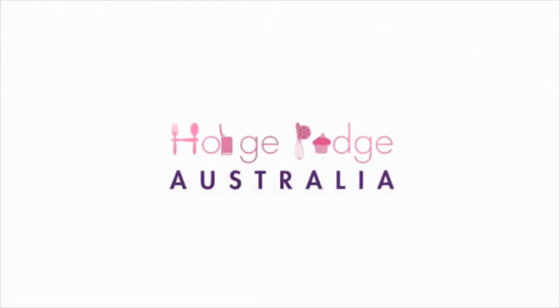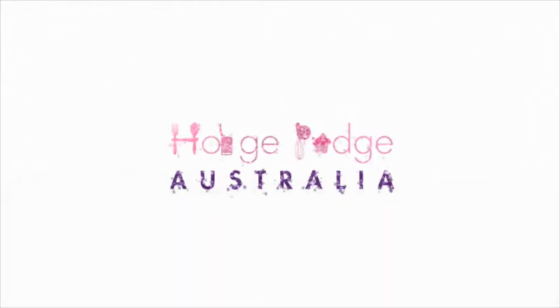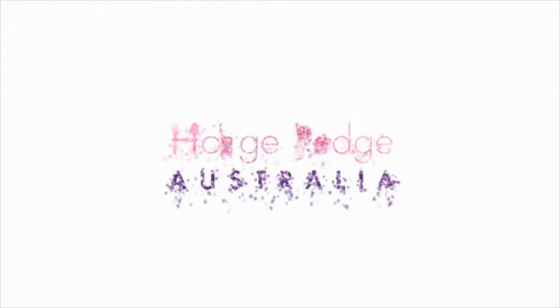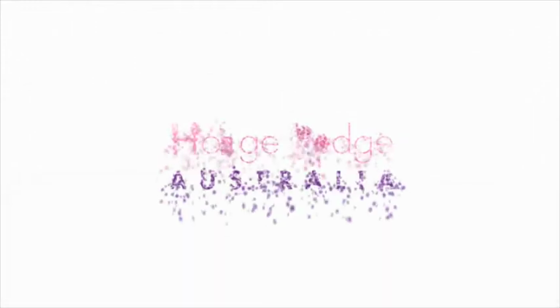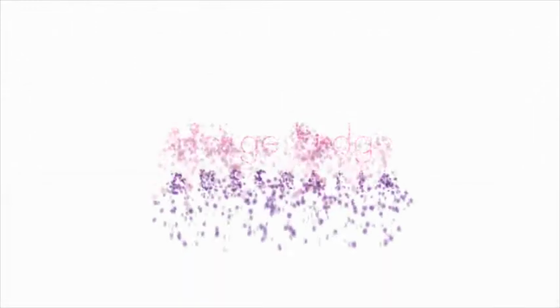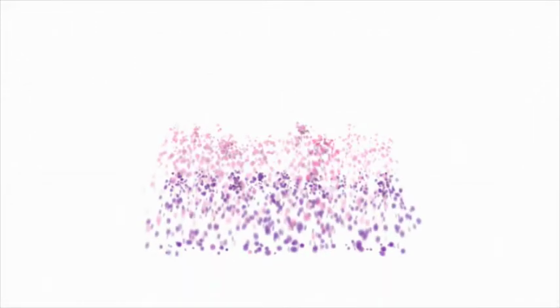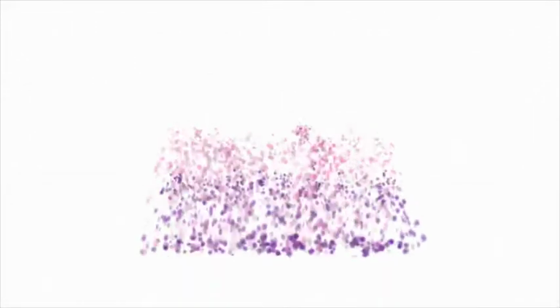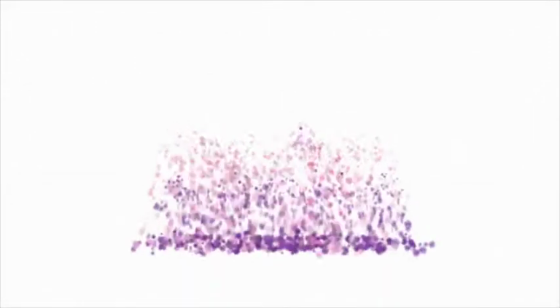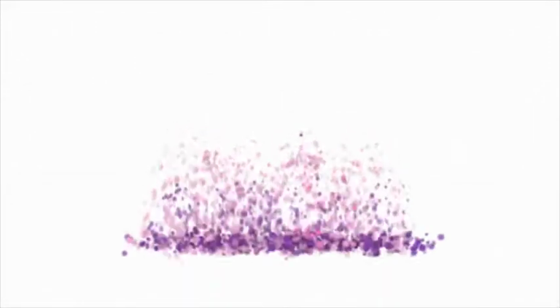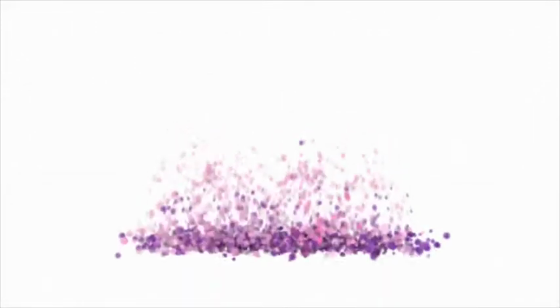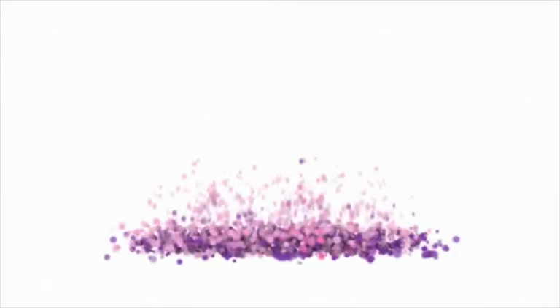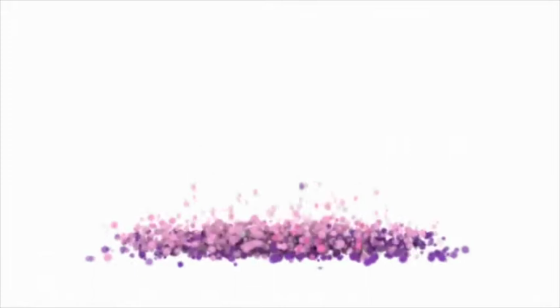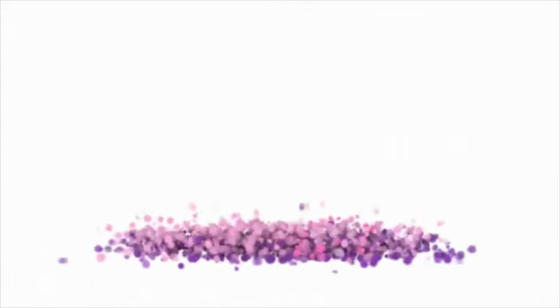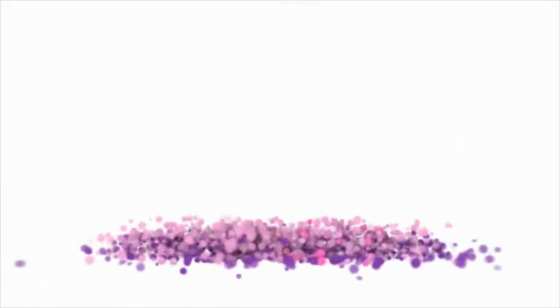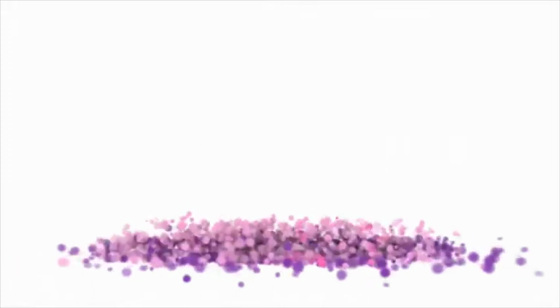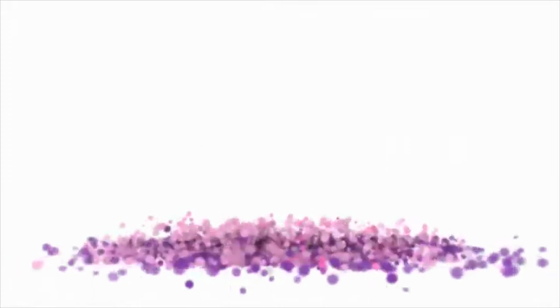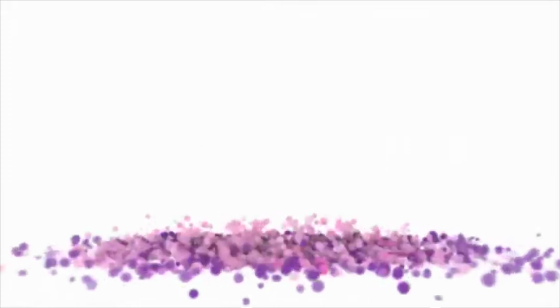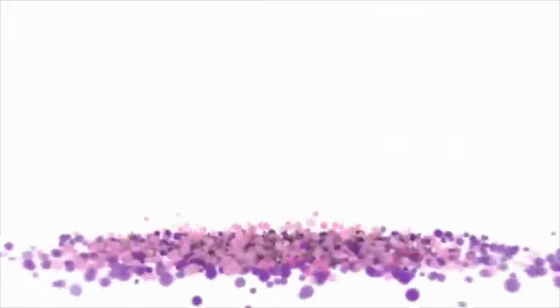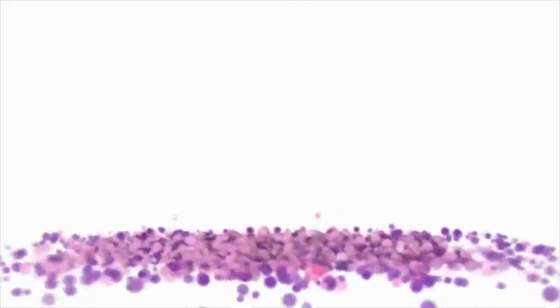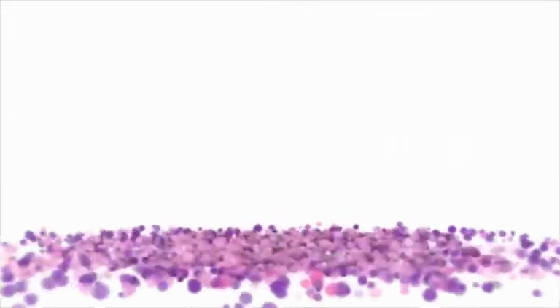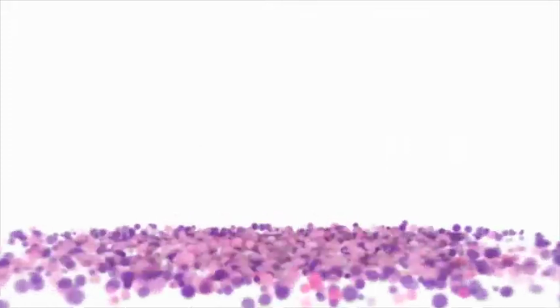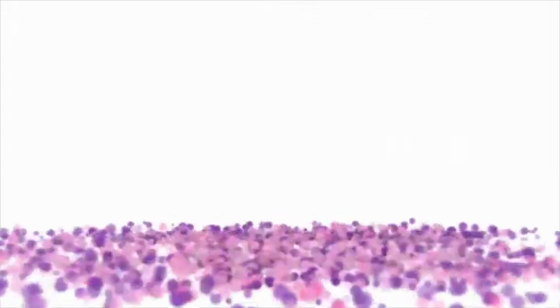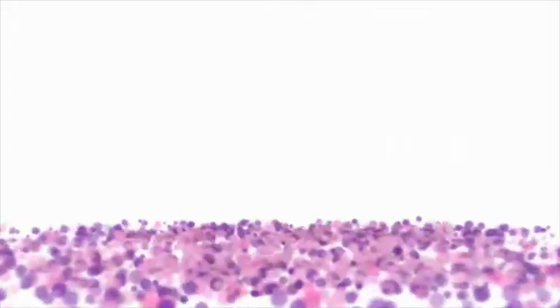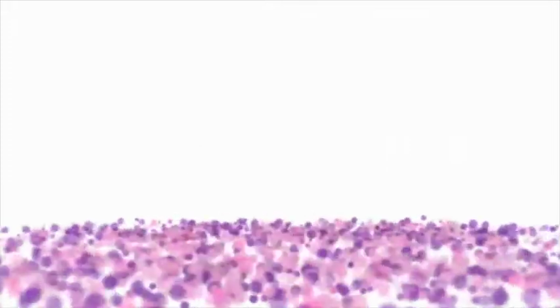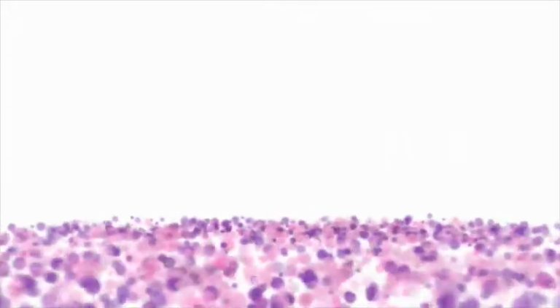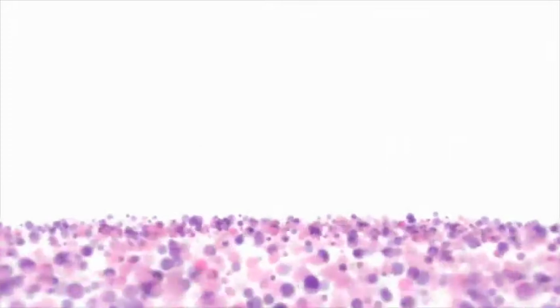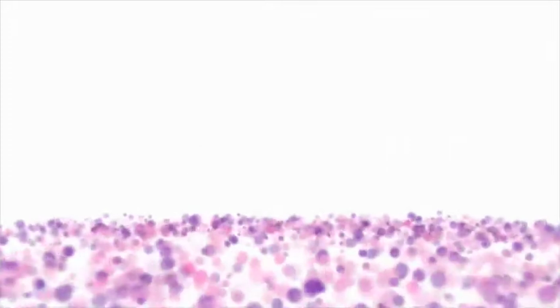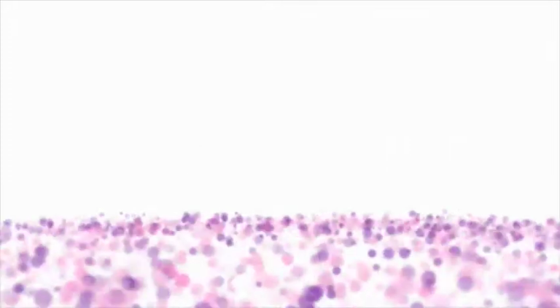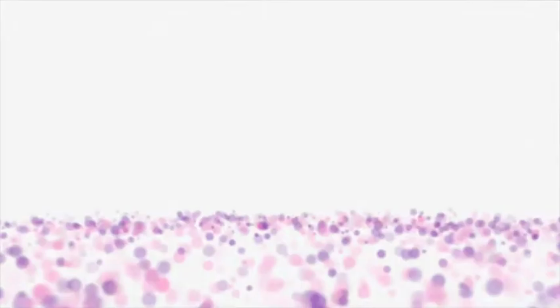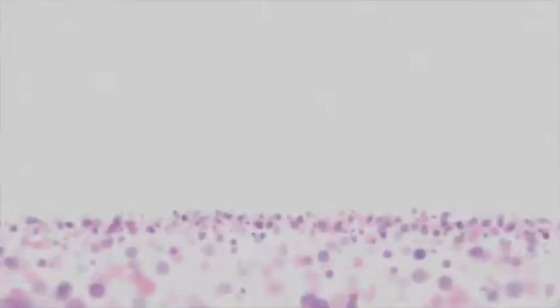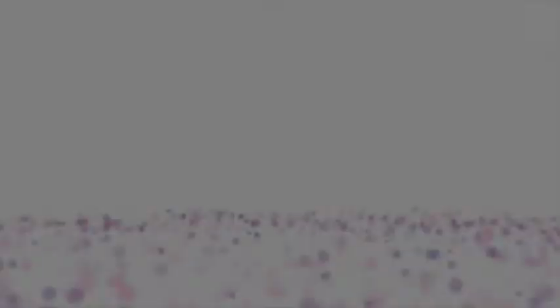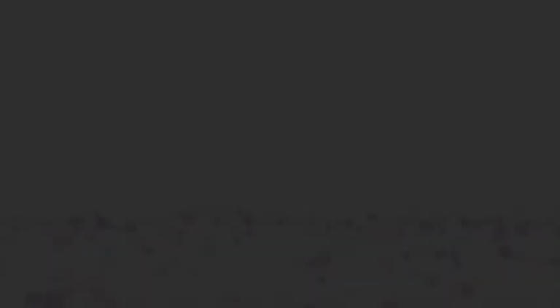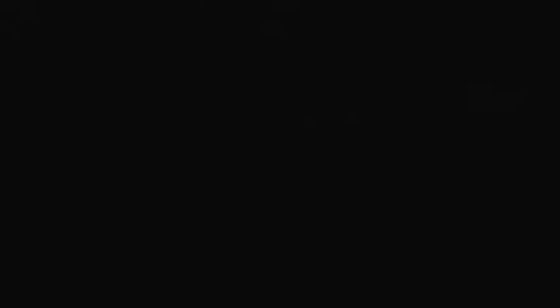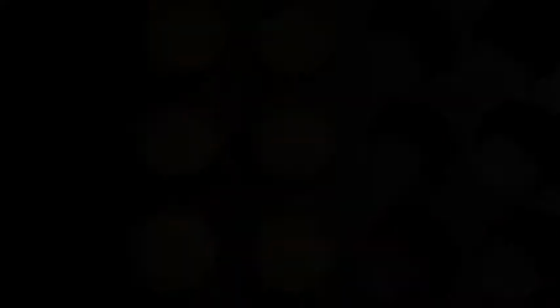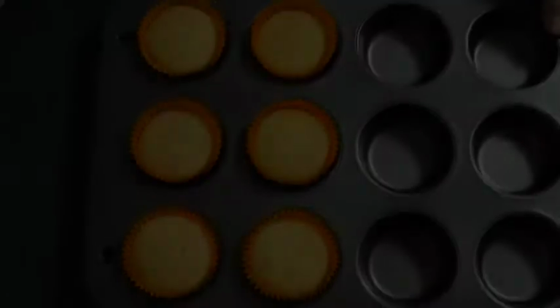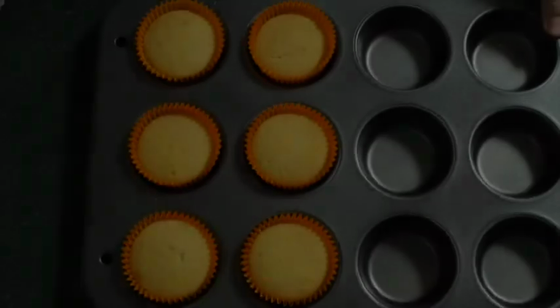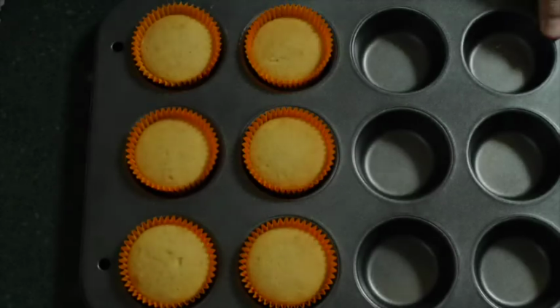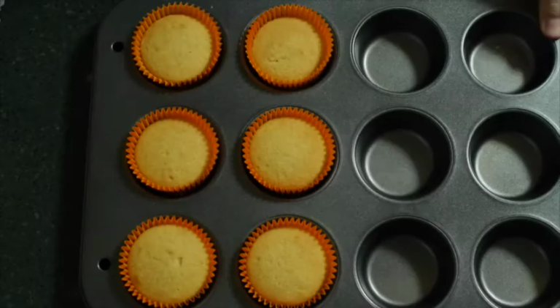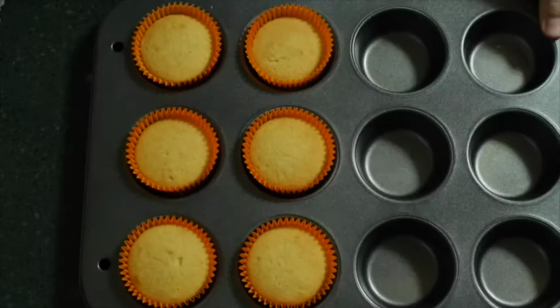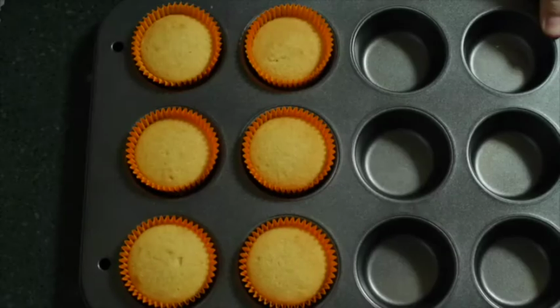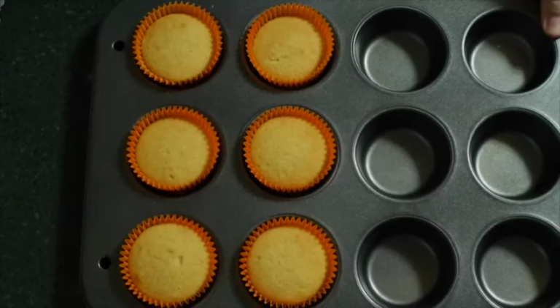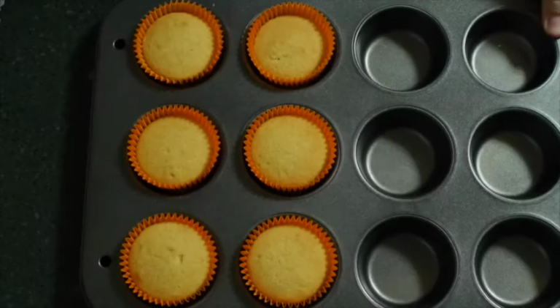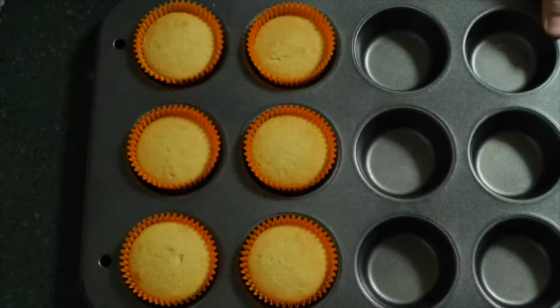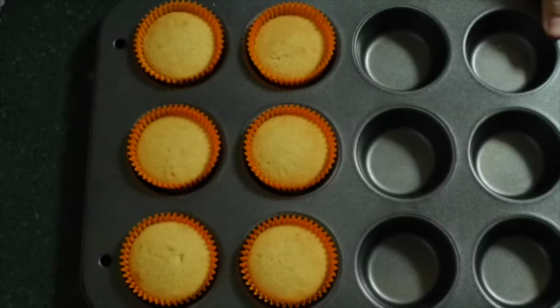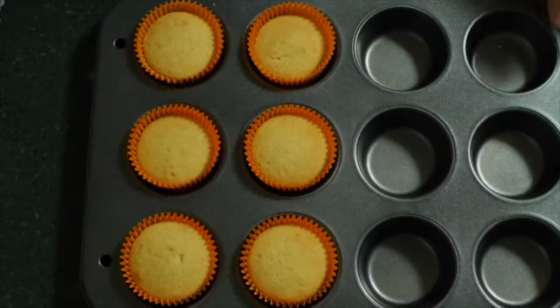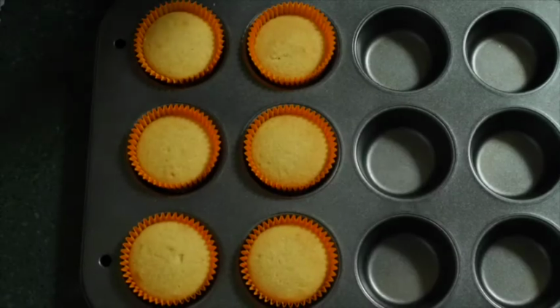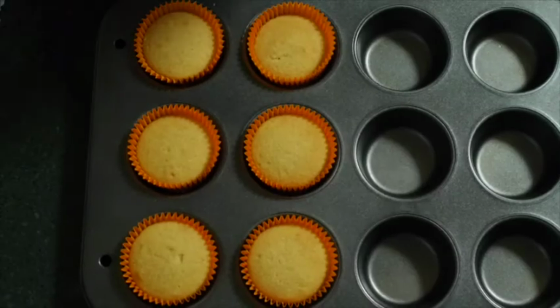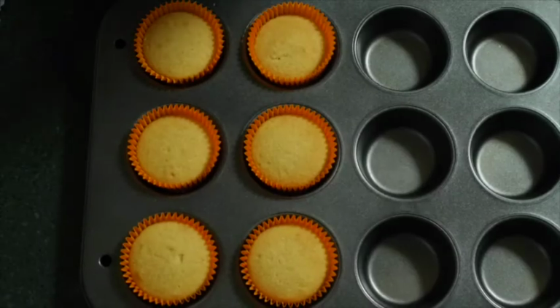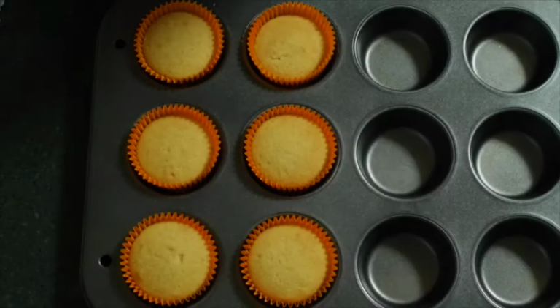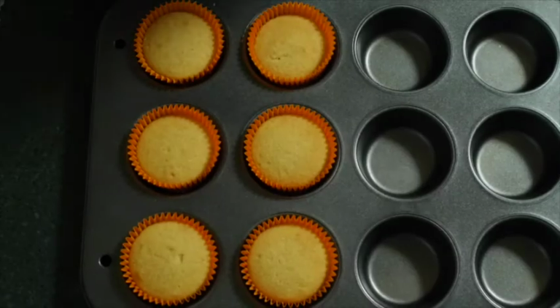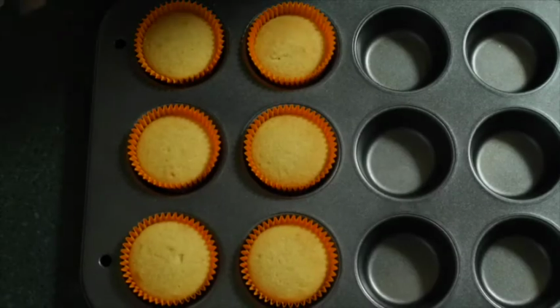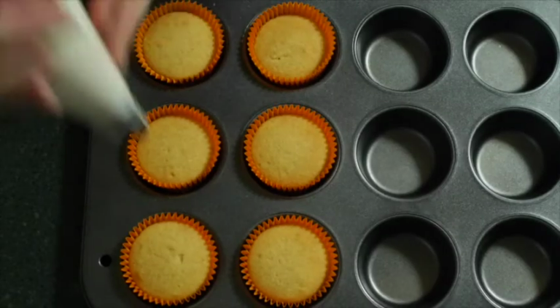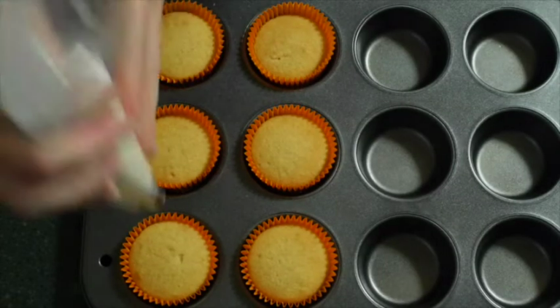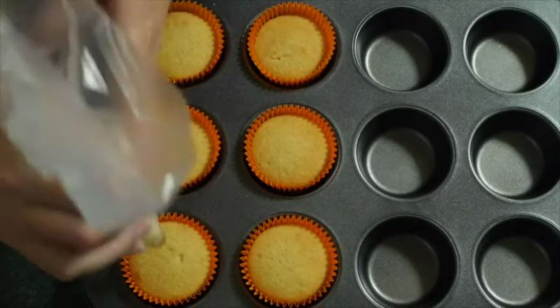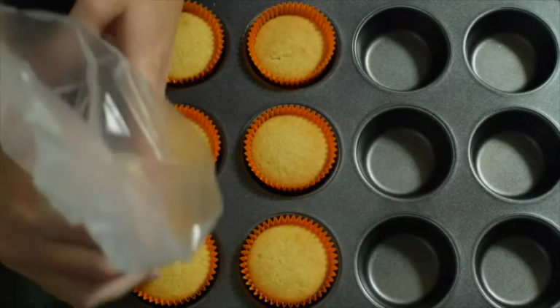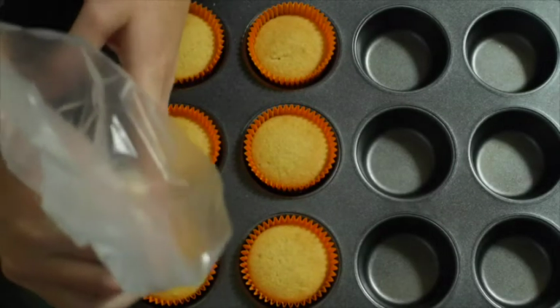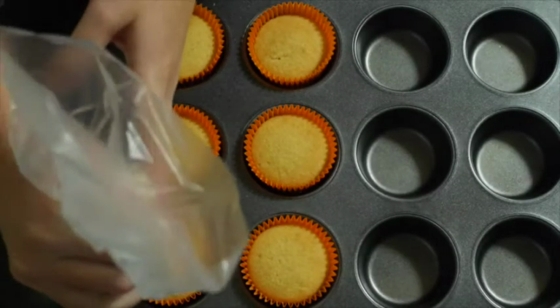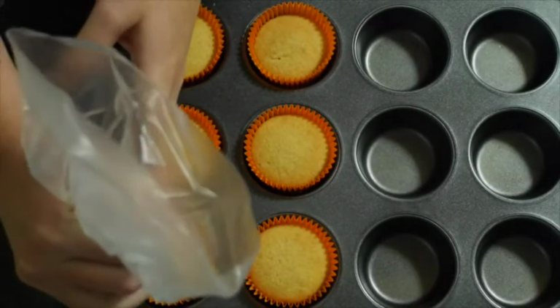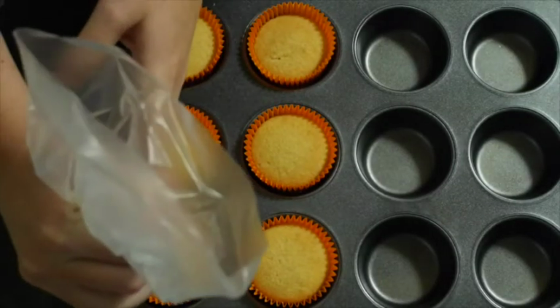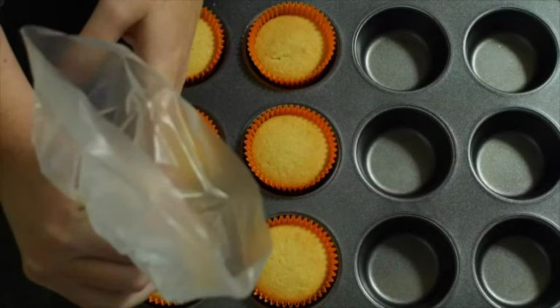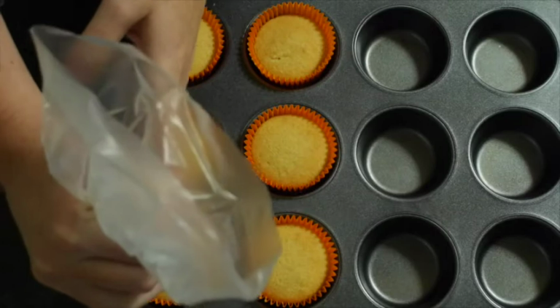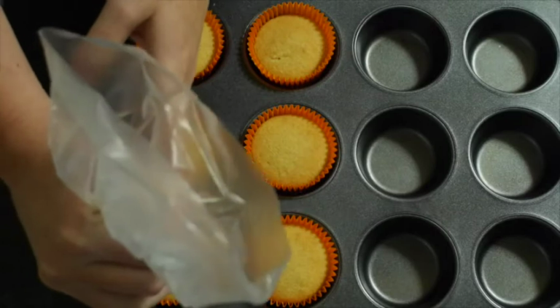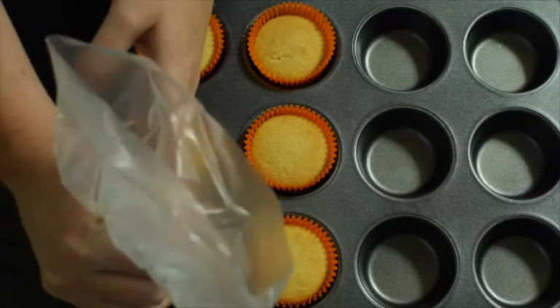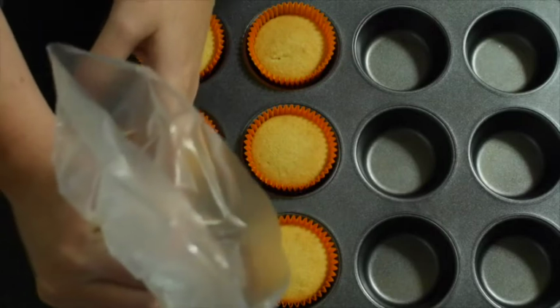Thanks for tuning in for another HodgePodge Australia tutorial. Today I am making candy corn Halloween cupcakes.